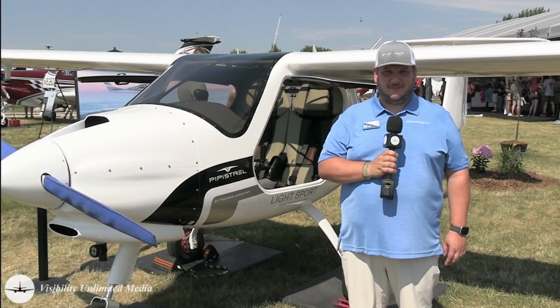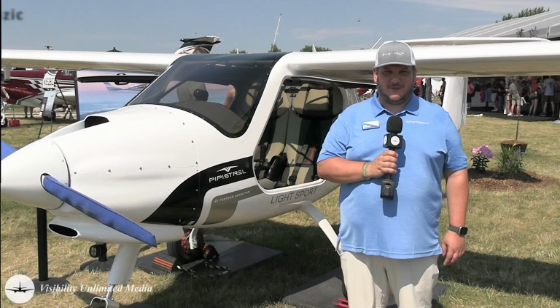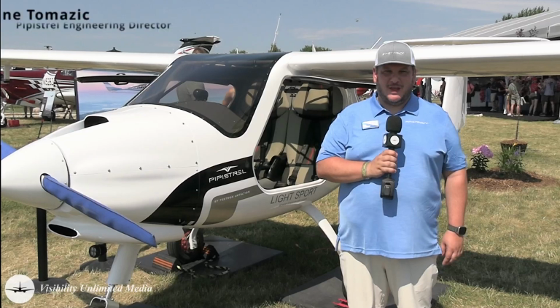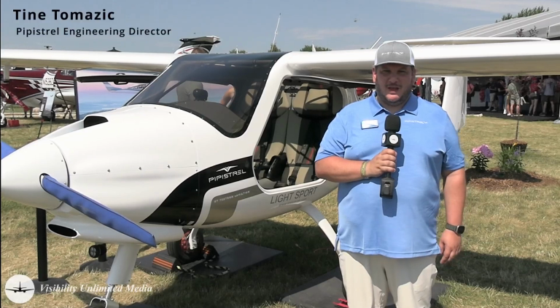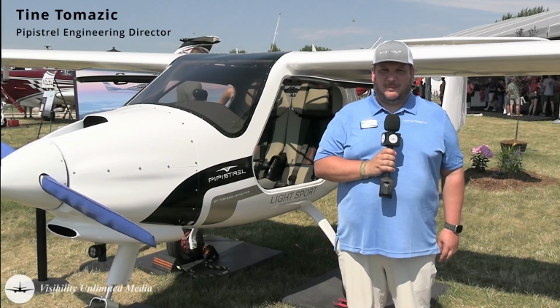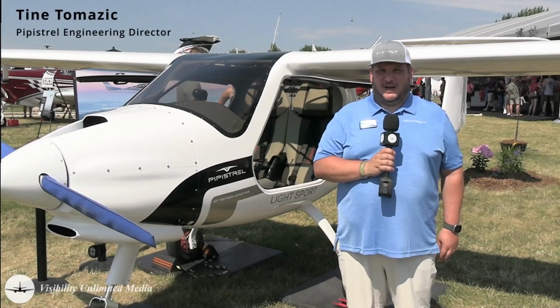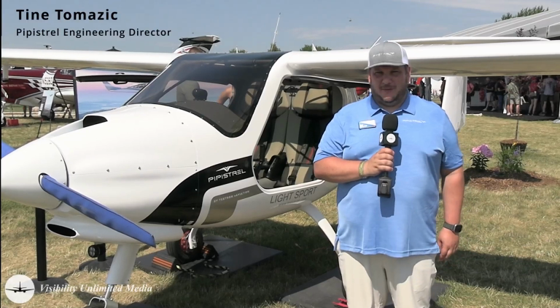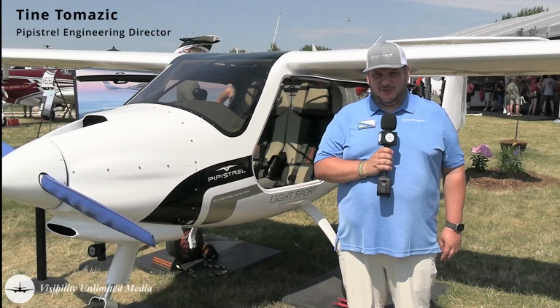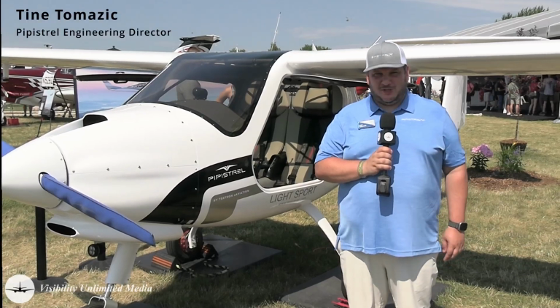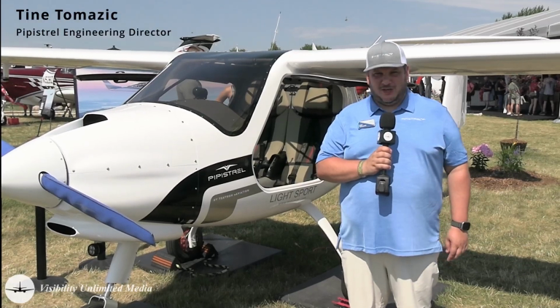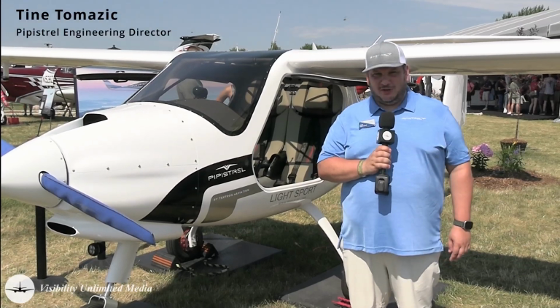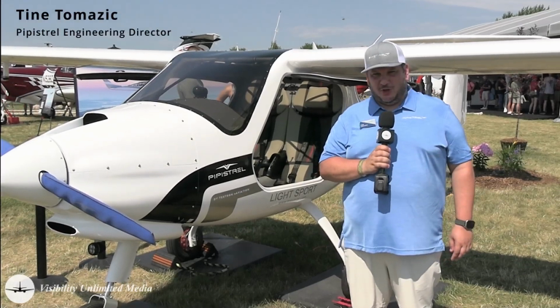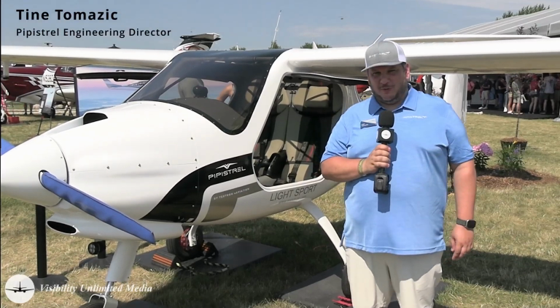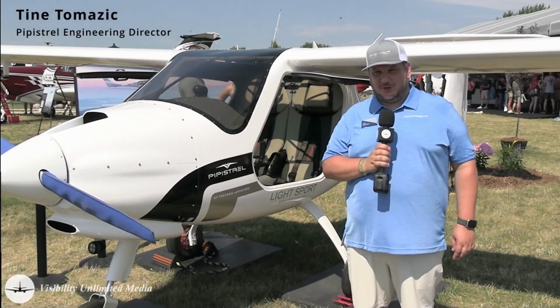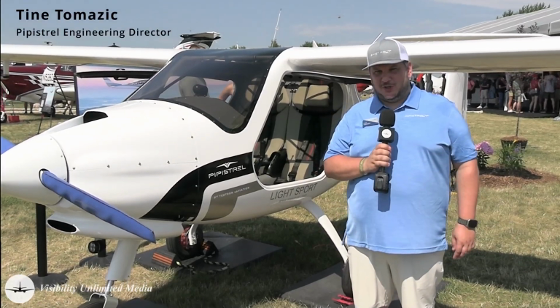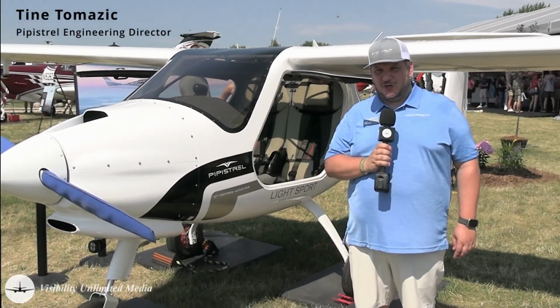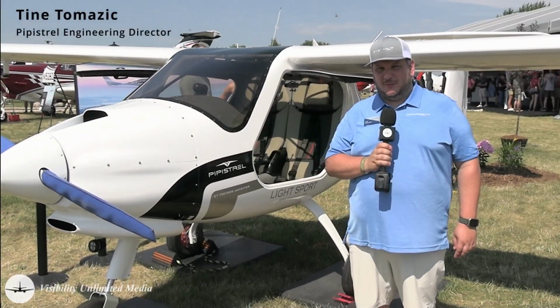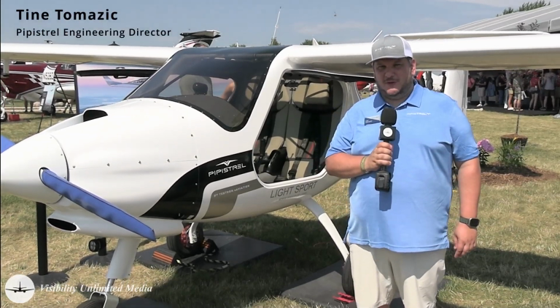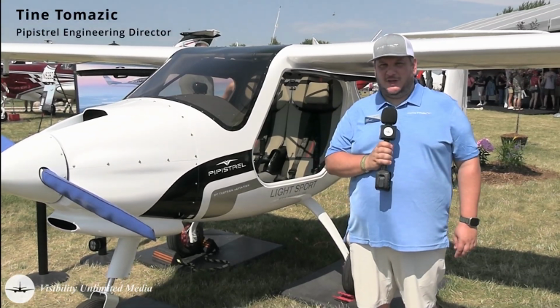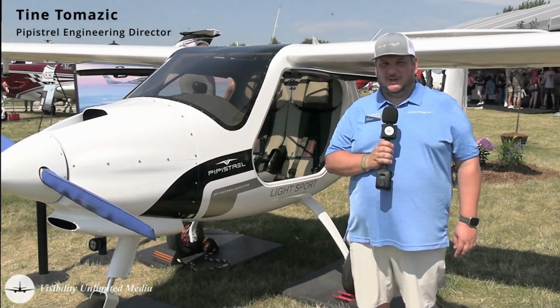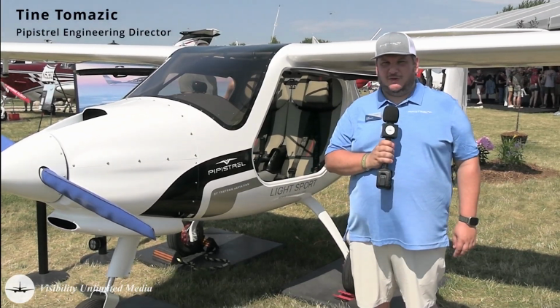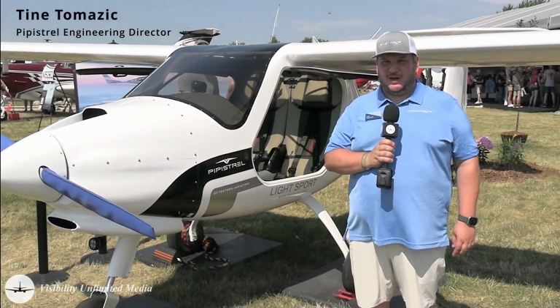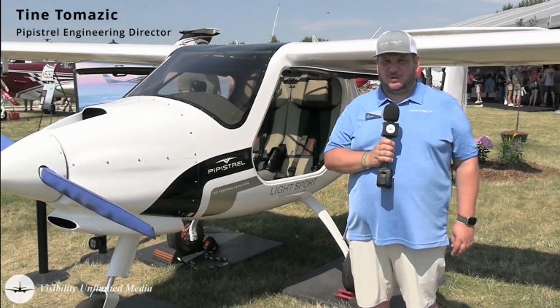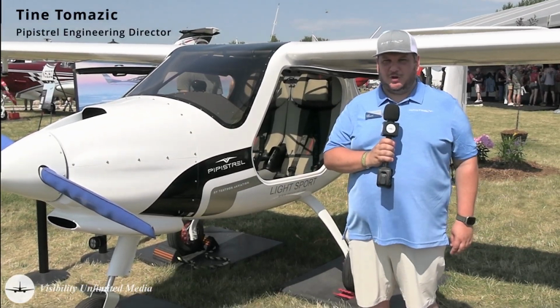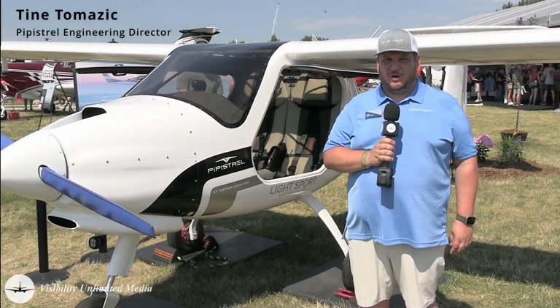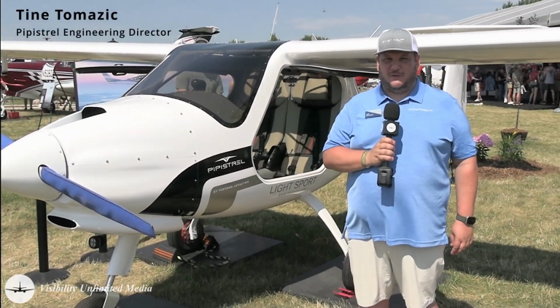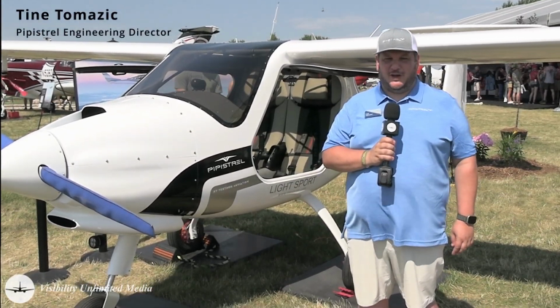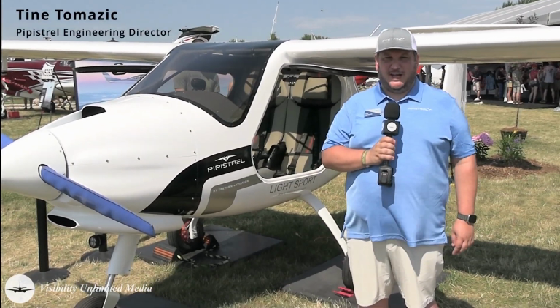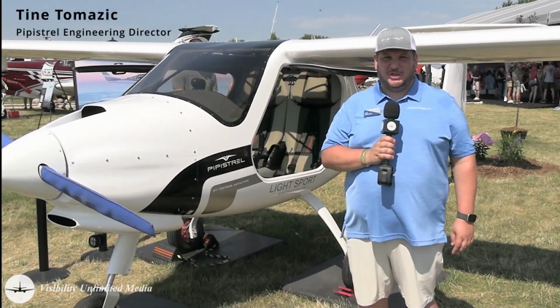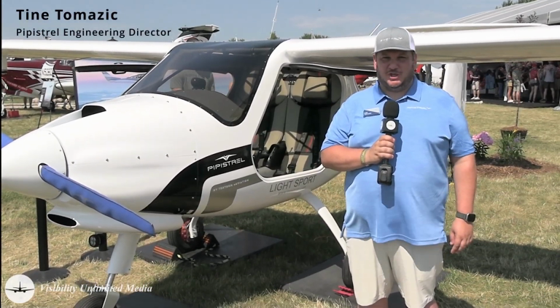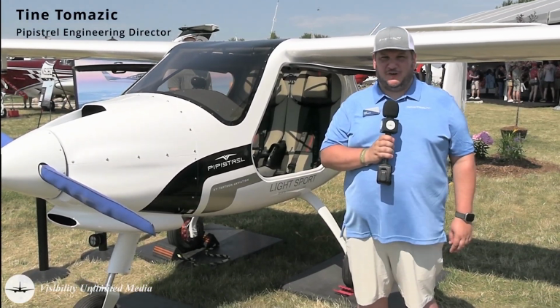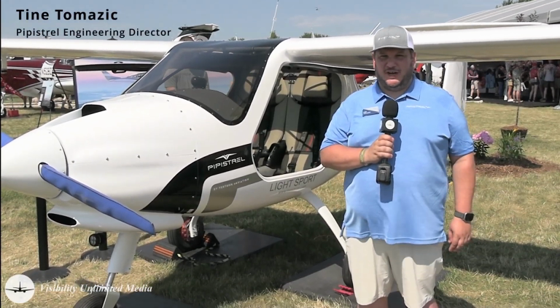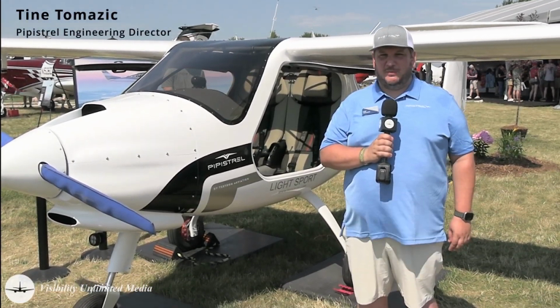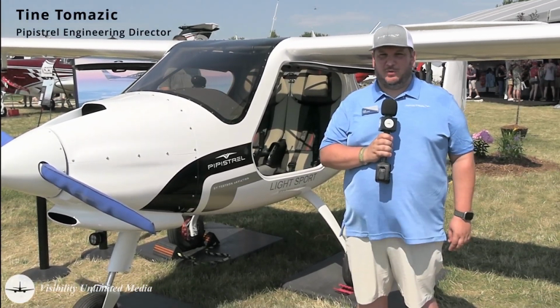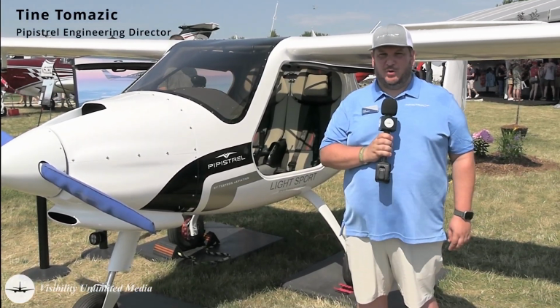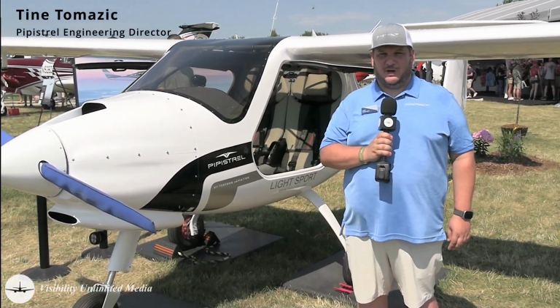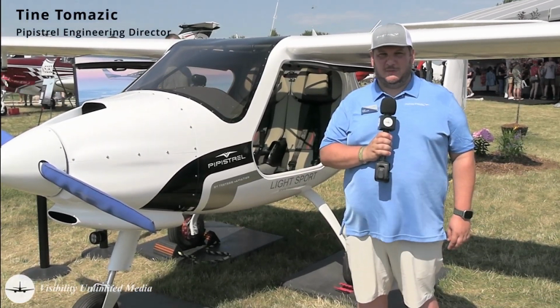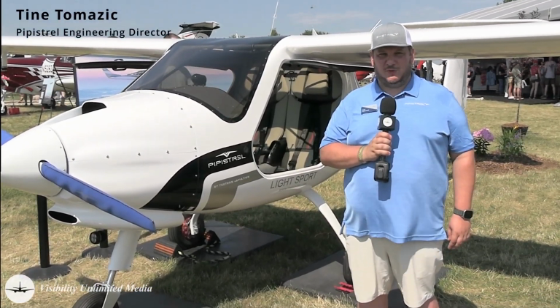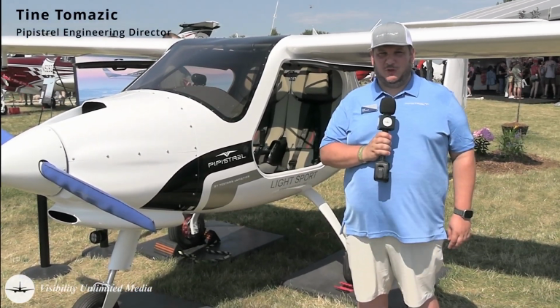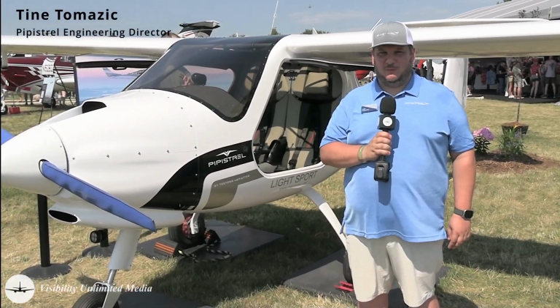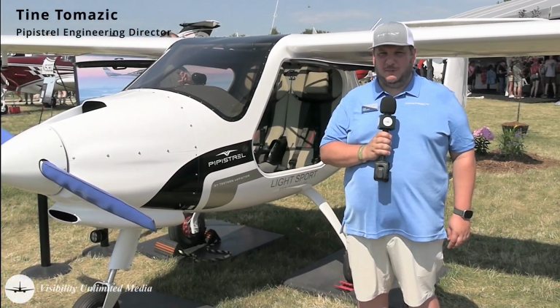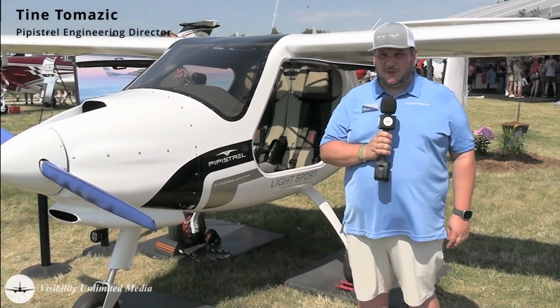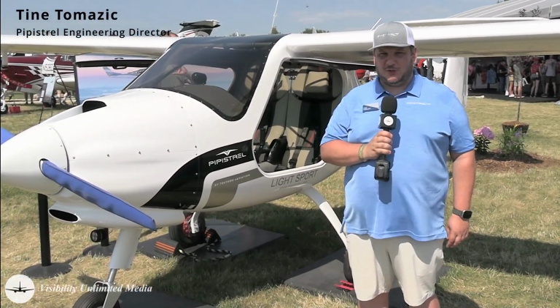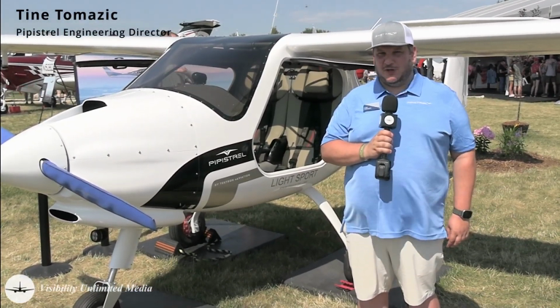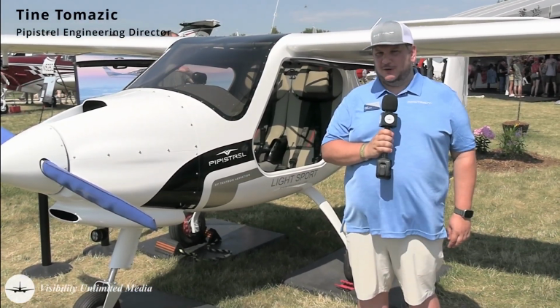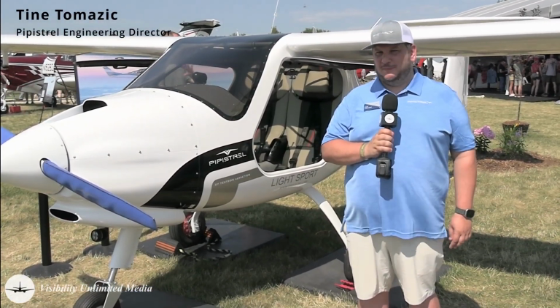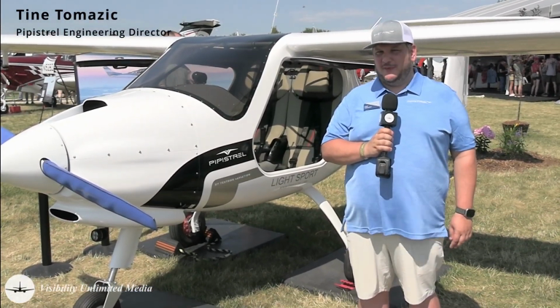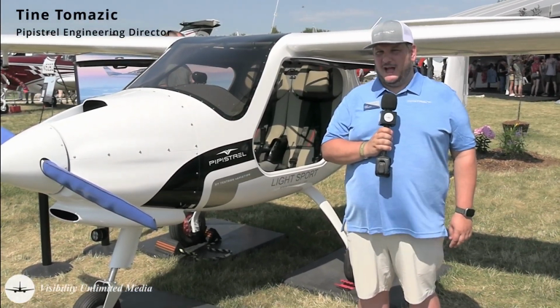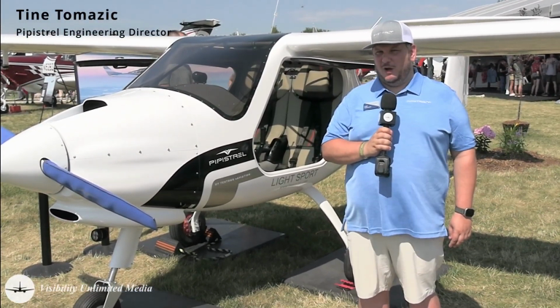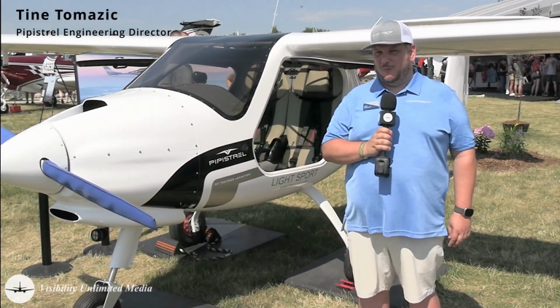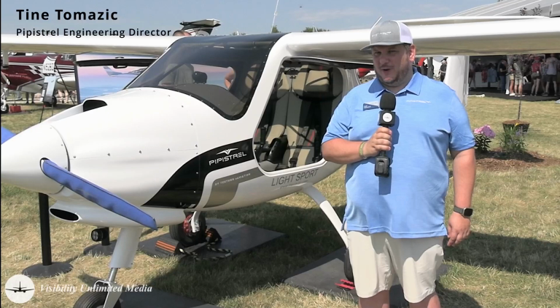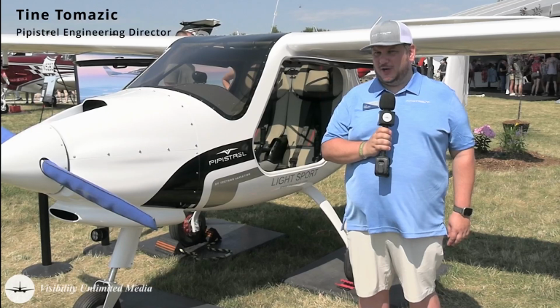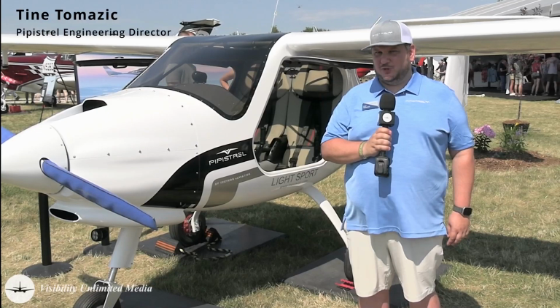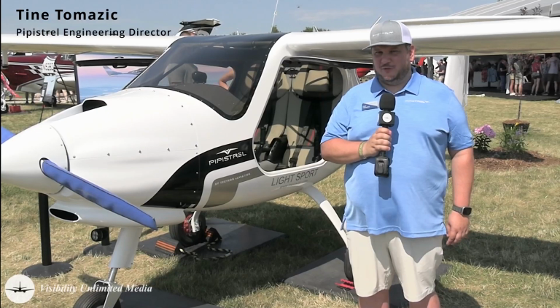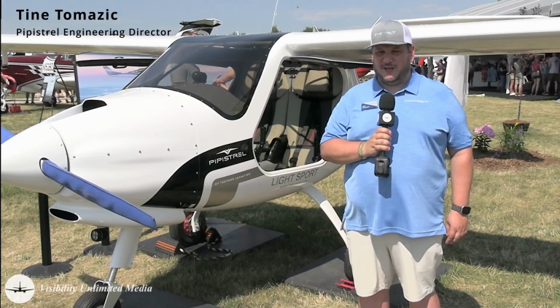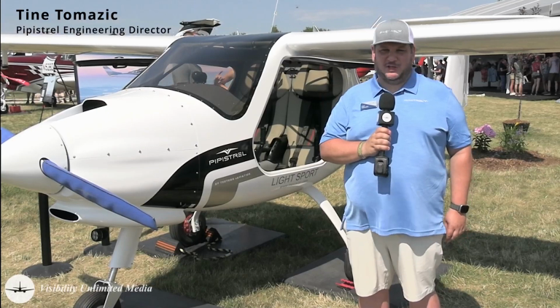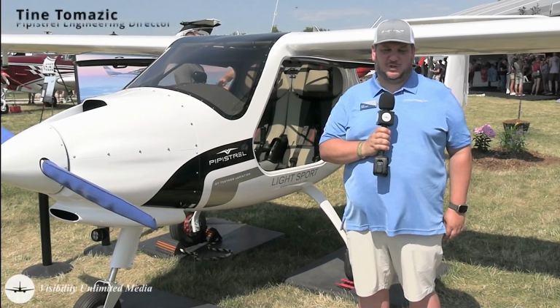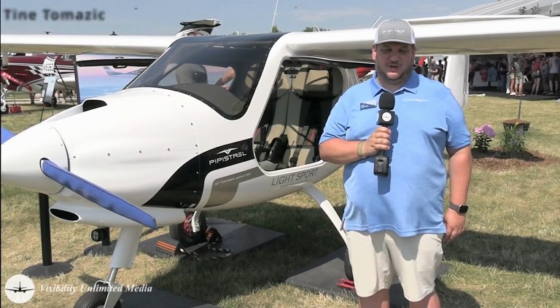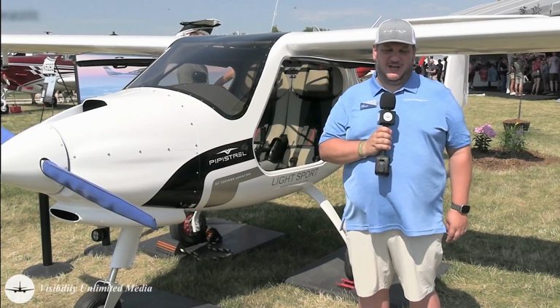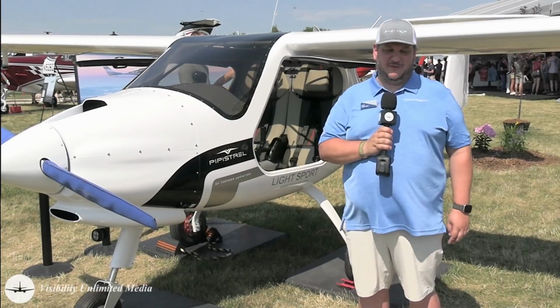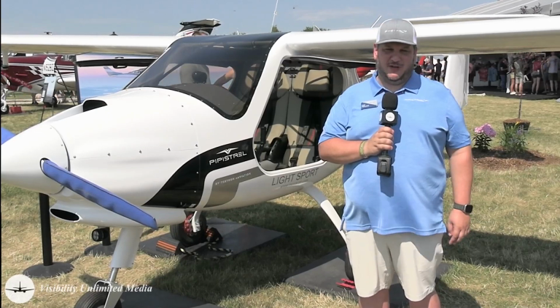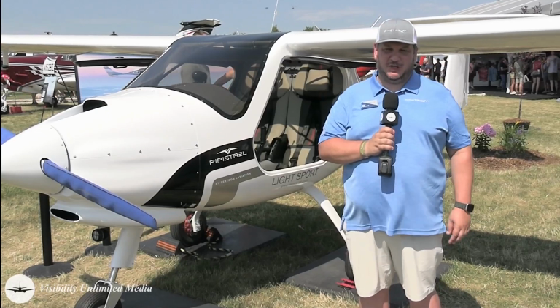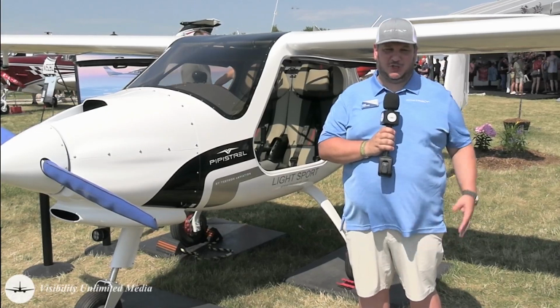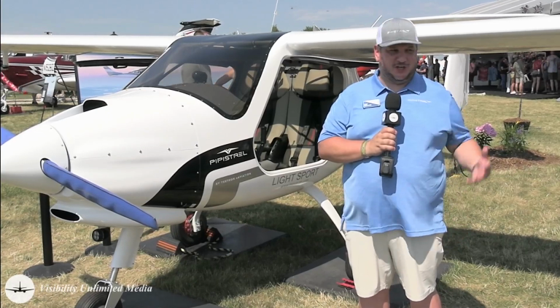My name is Tine Tomasic, I'm the director of engineering and programs with PIPIS Trail, now part of Textron E-Aviation.